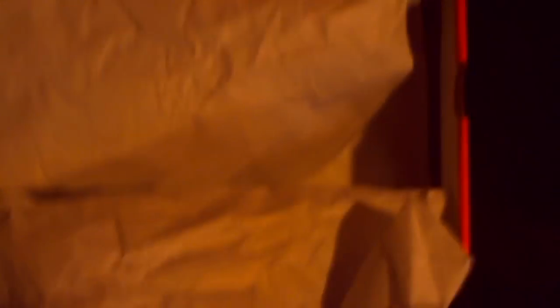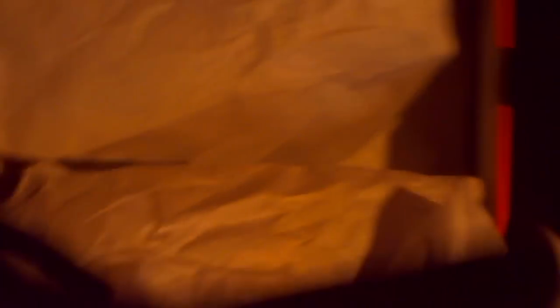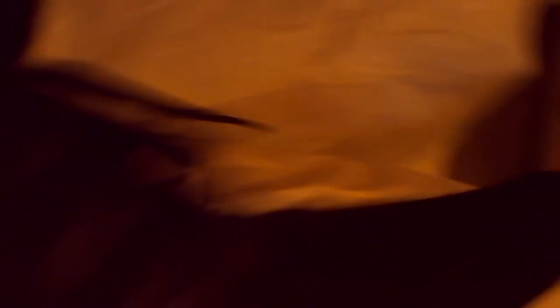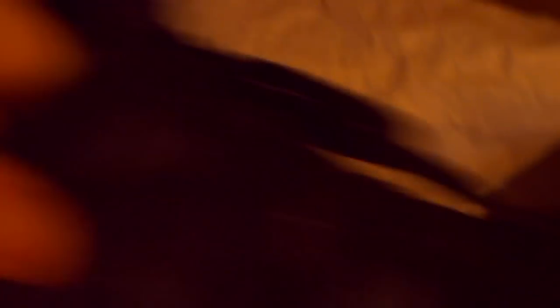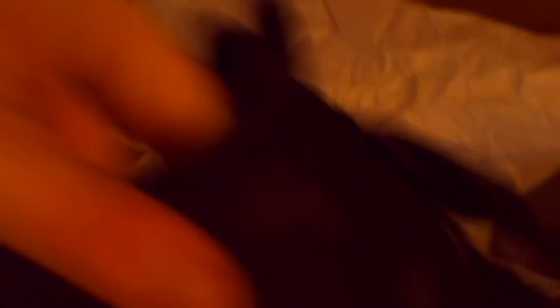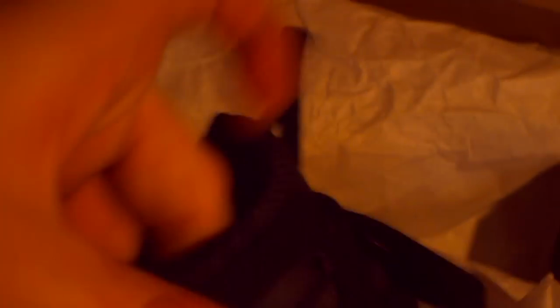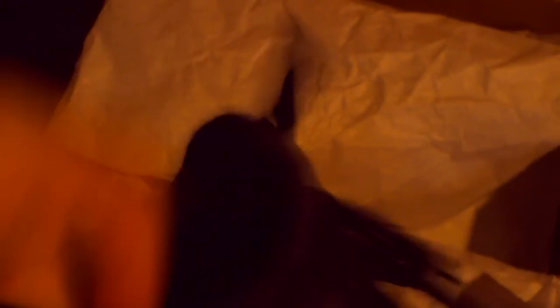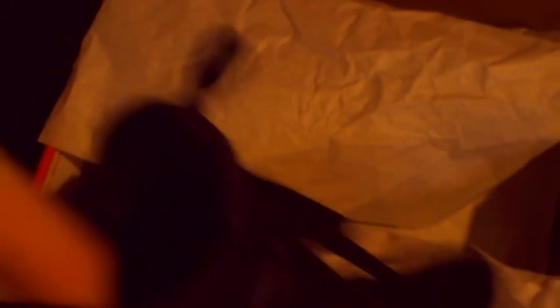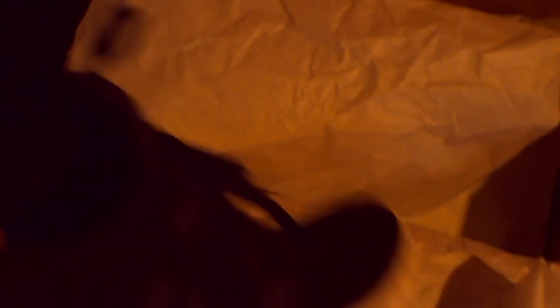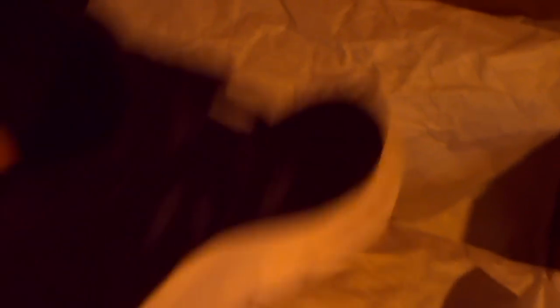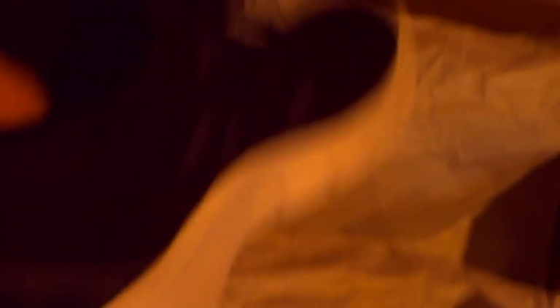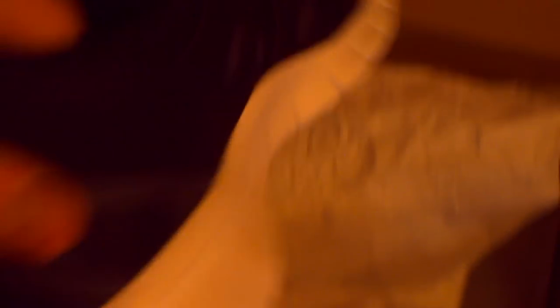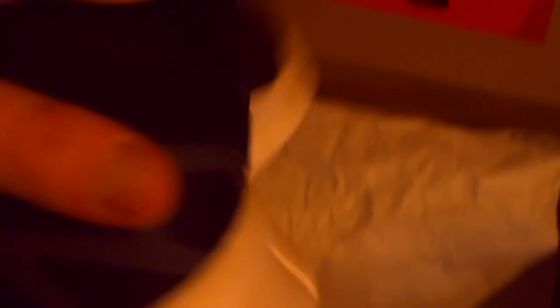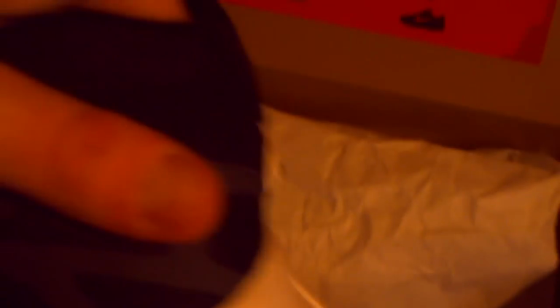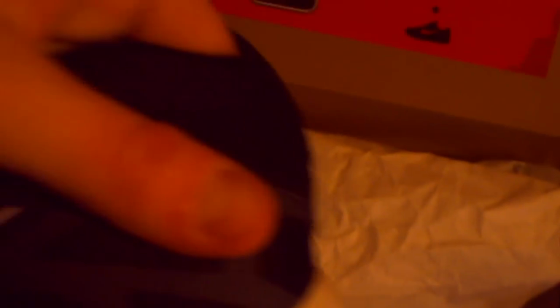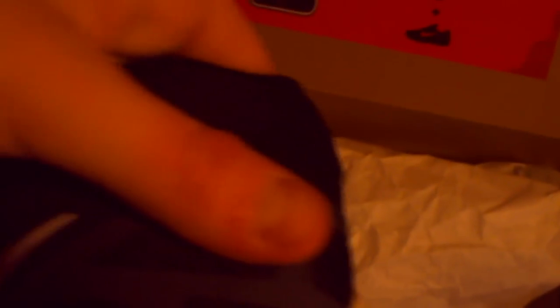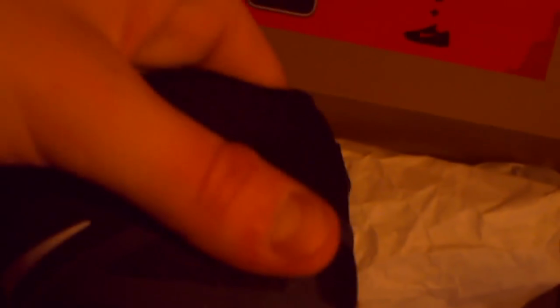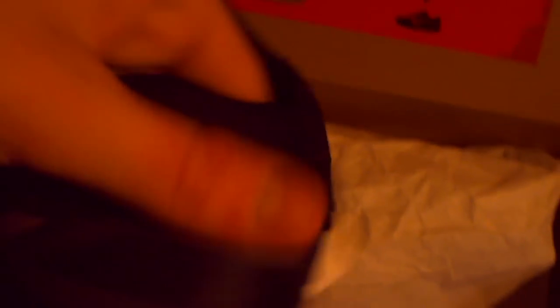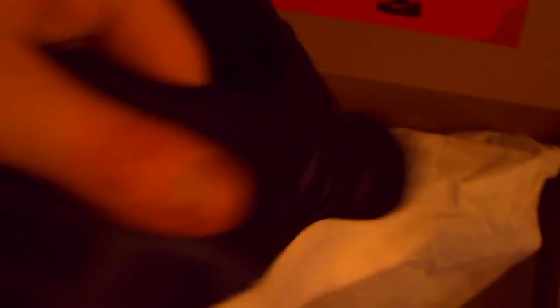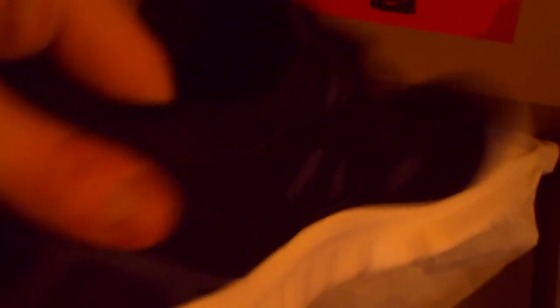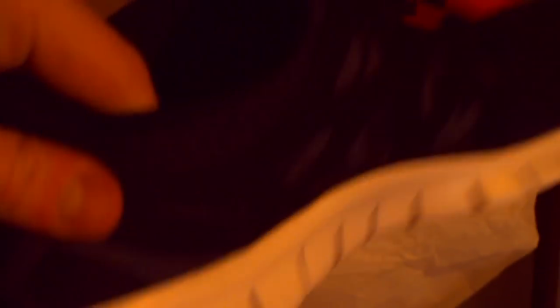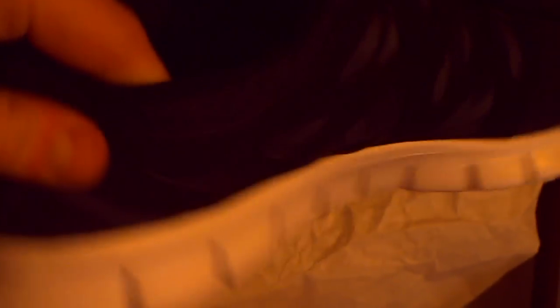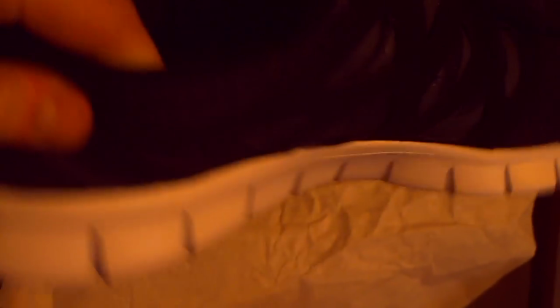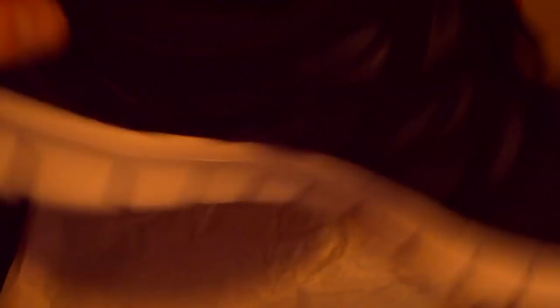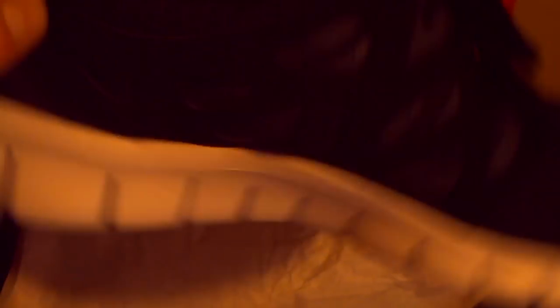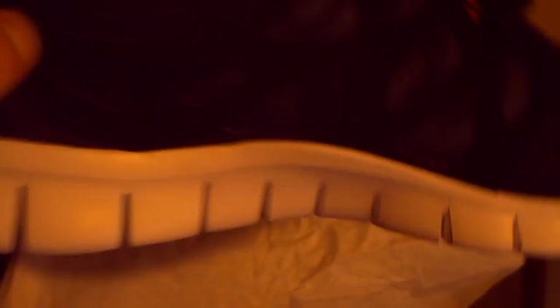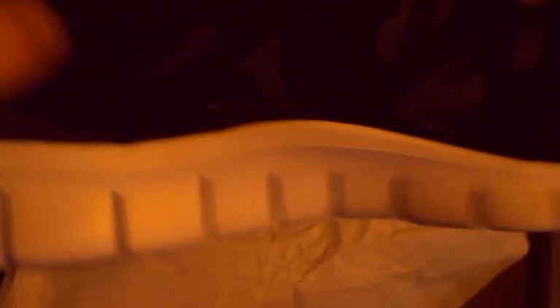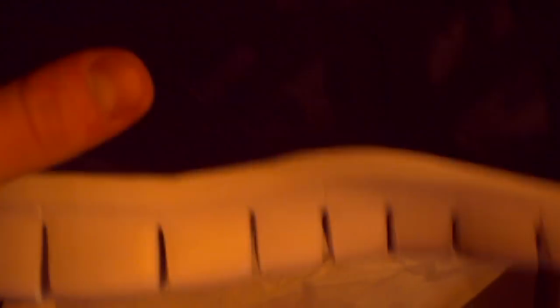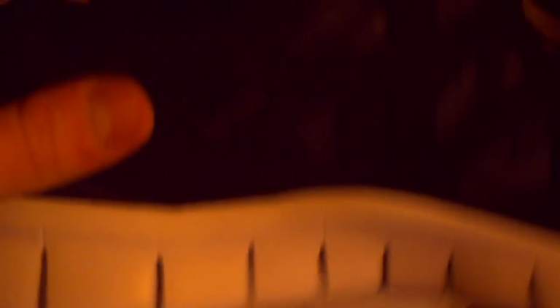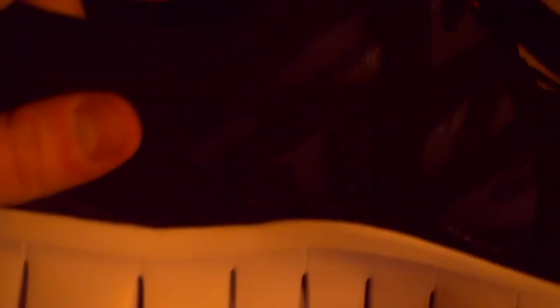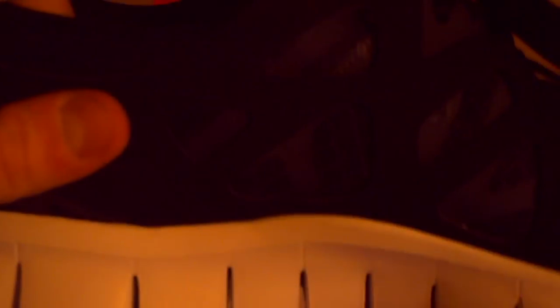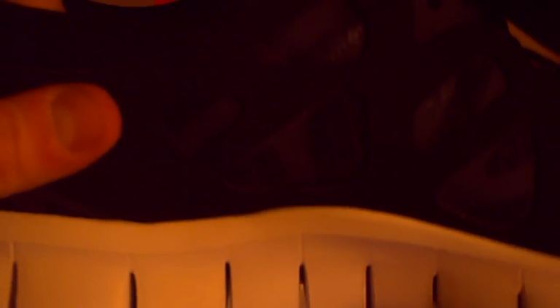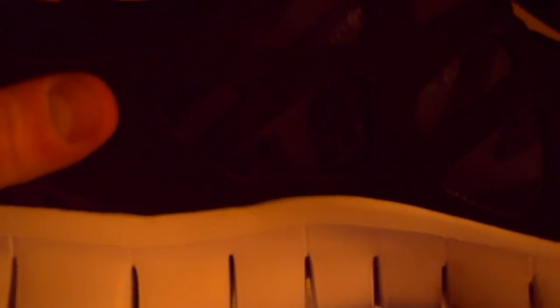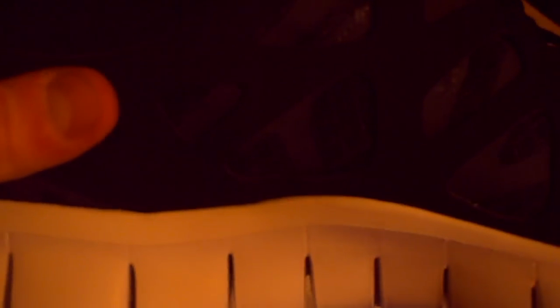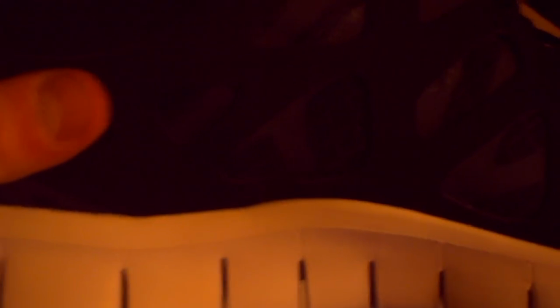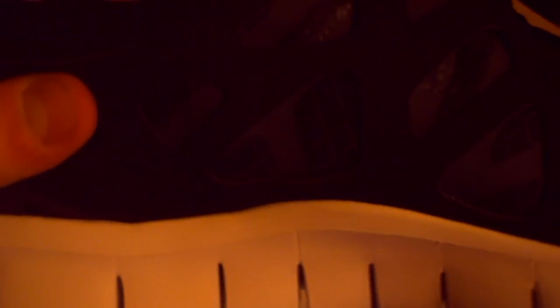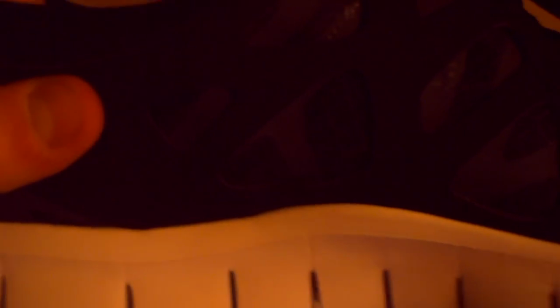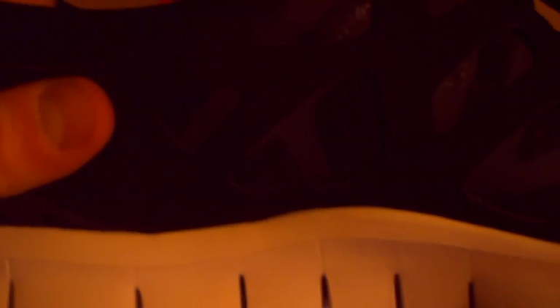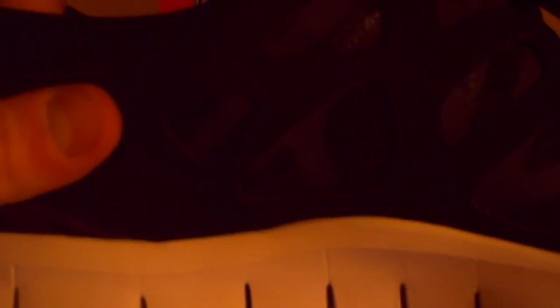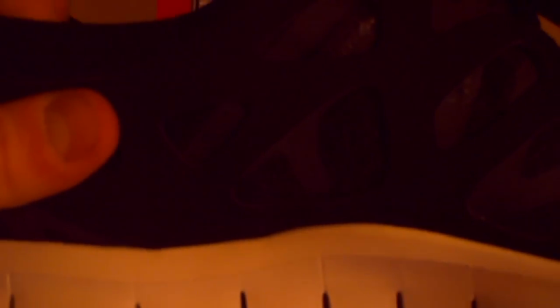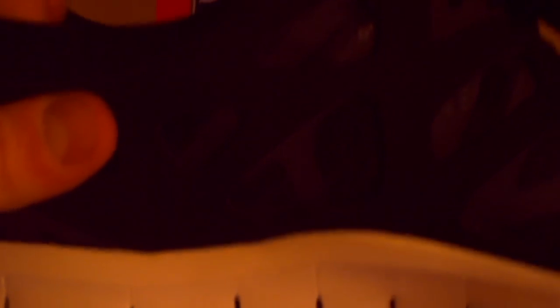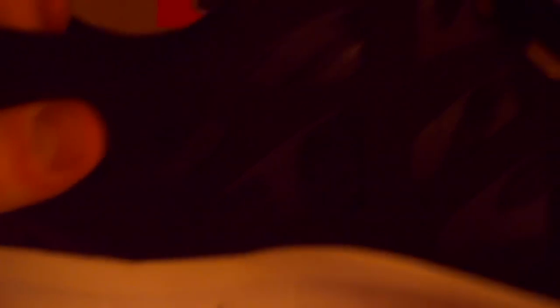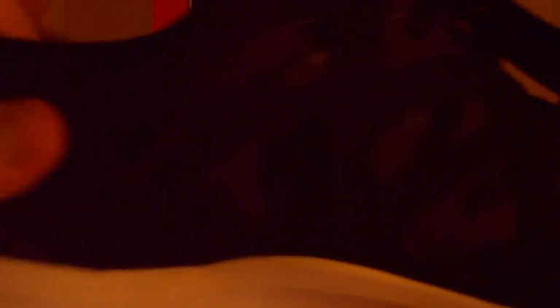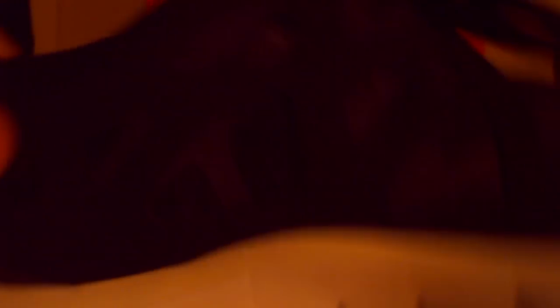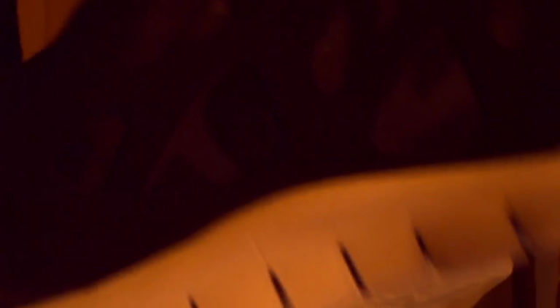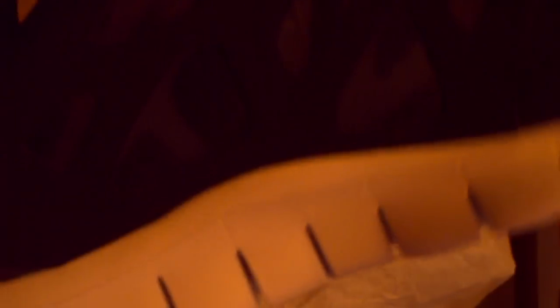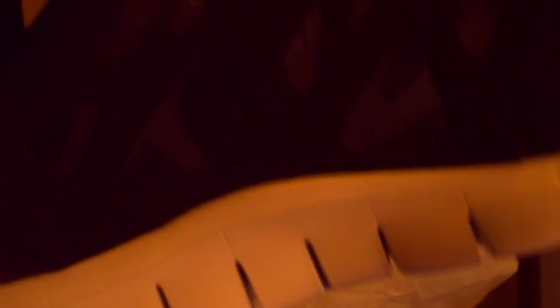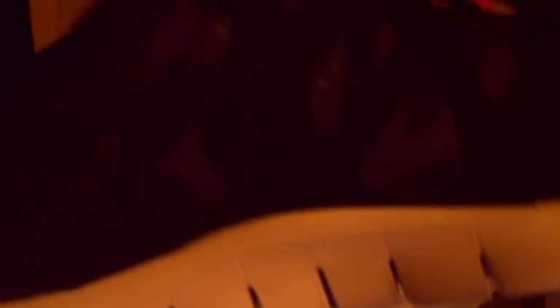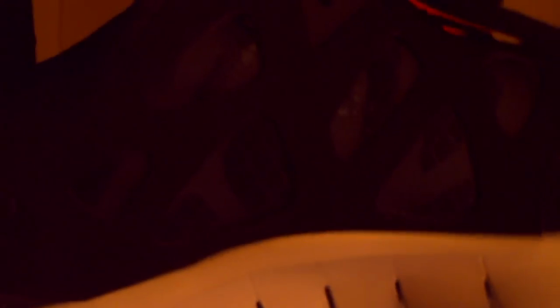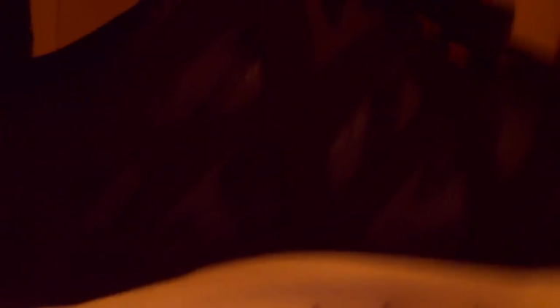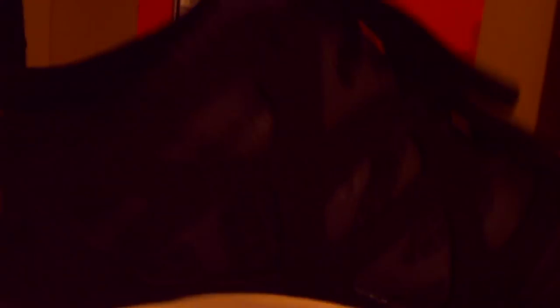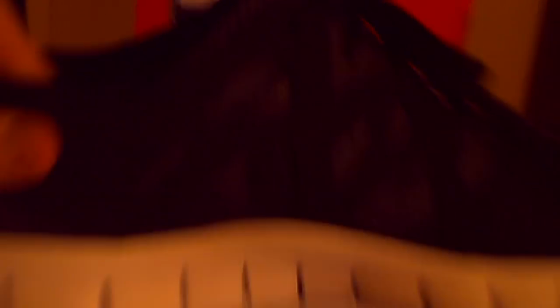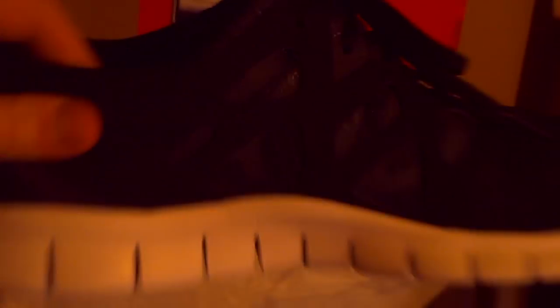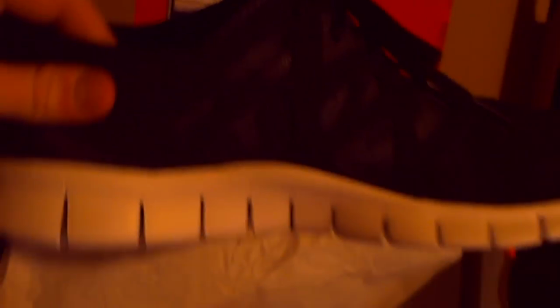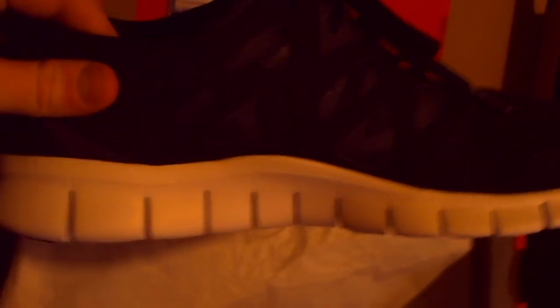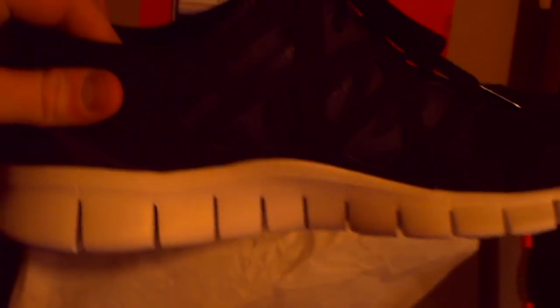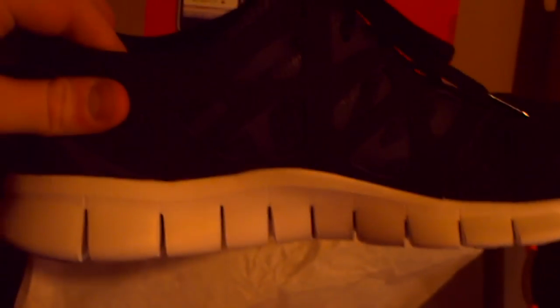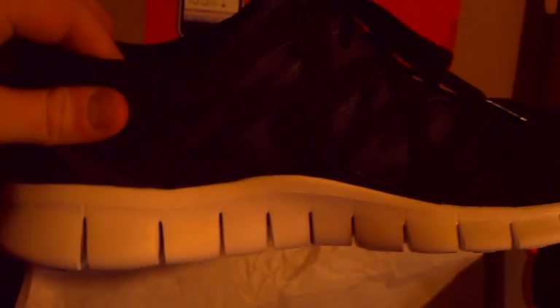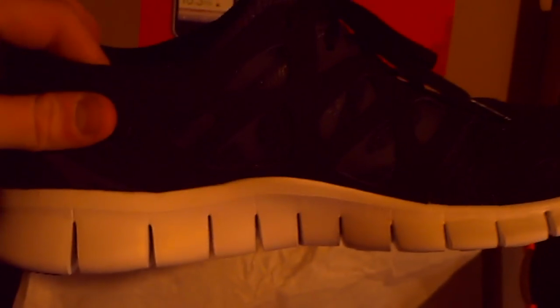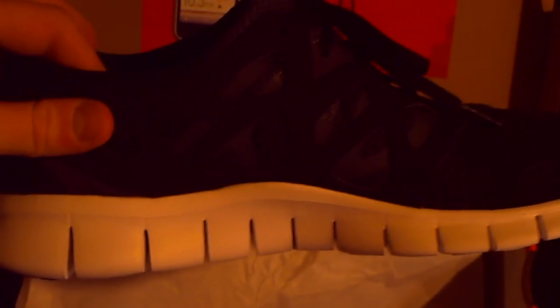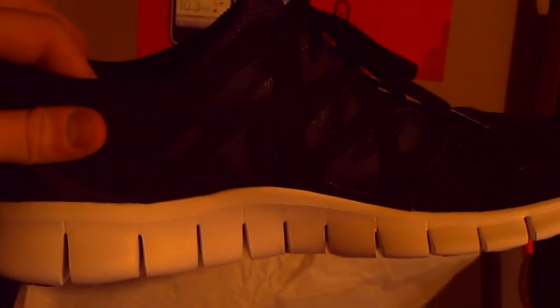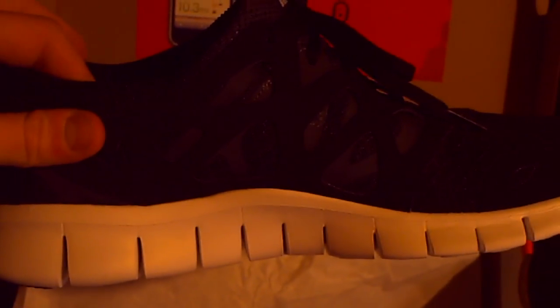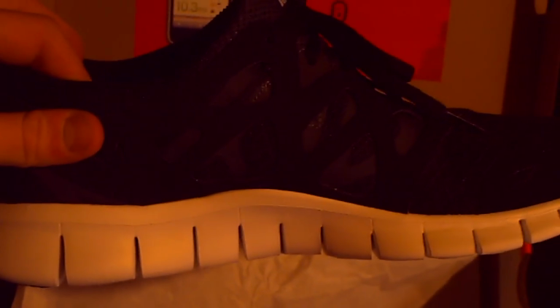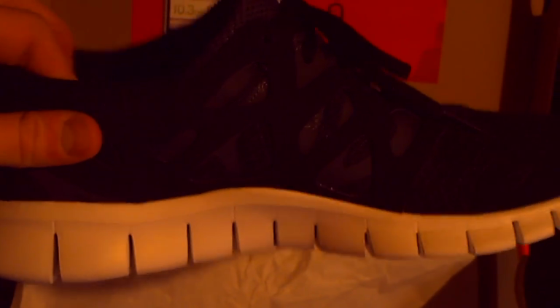They're more padded than the new Nike Free Run 3's, which are like super light.